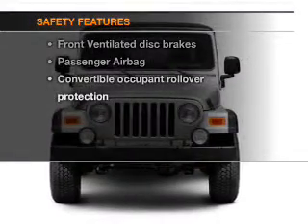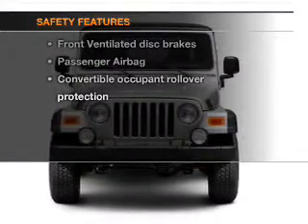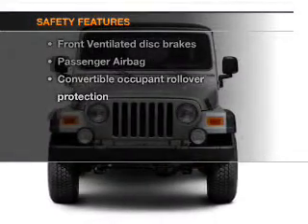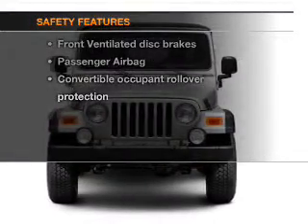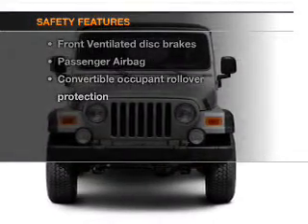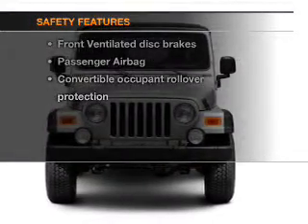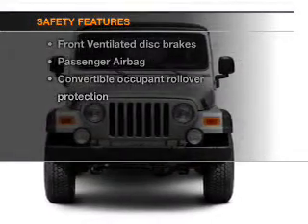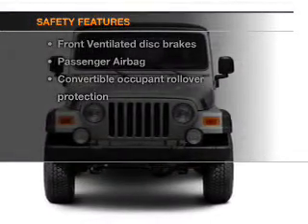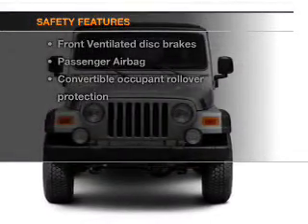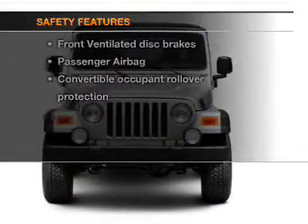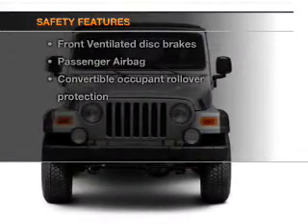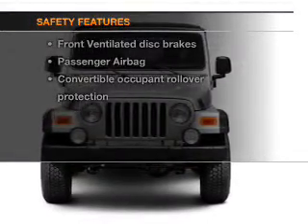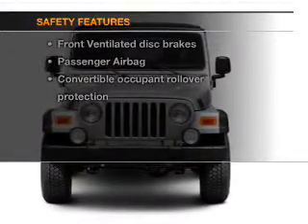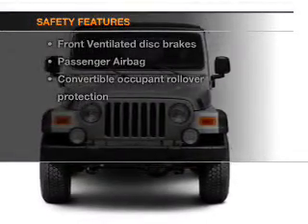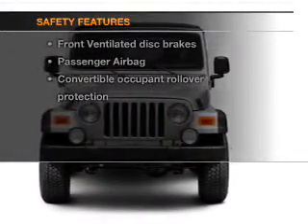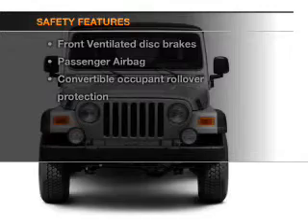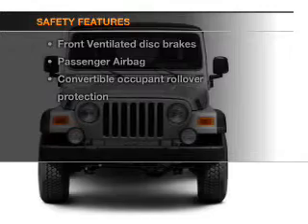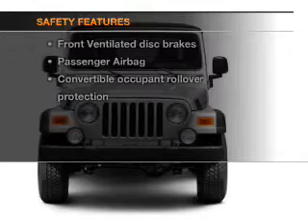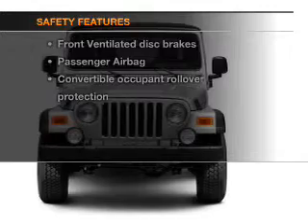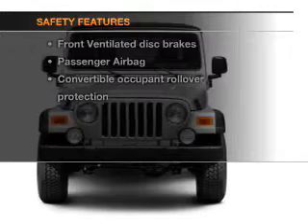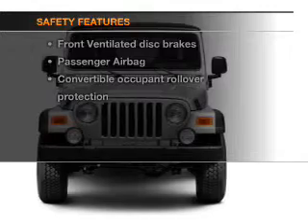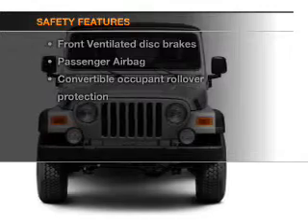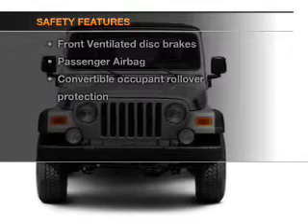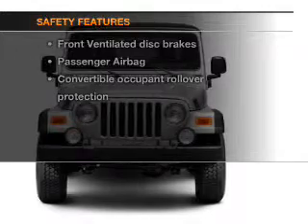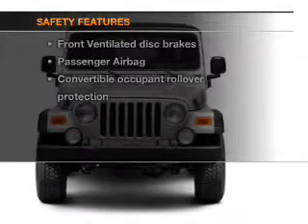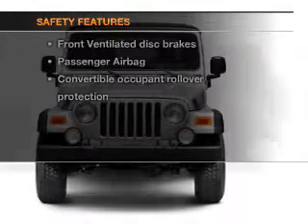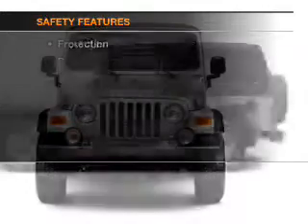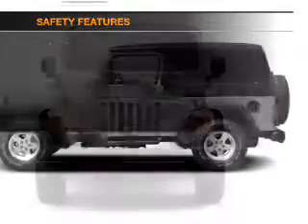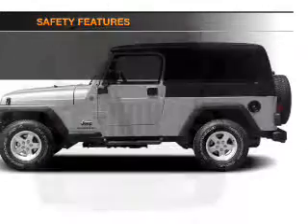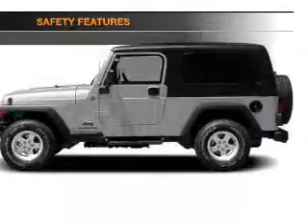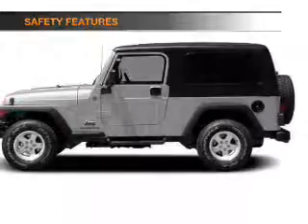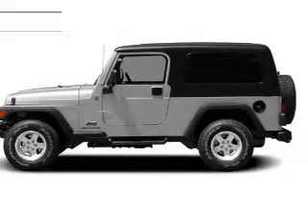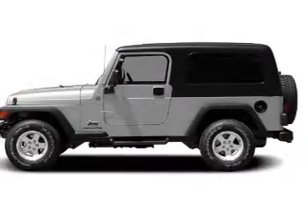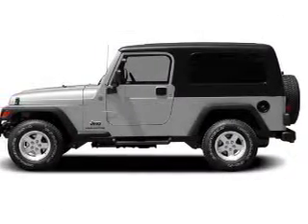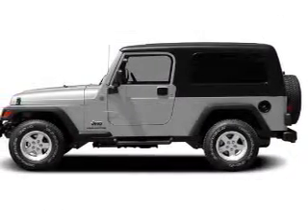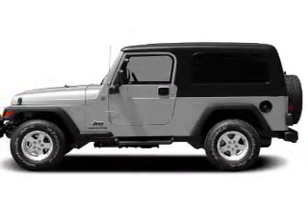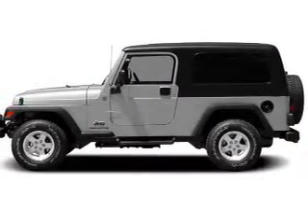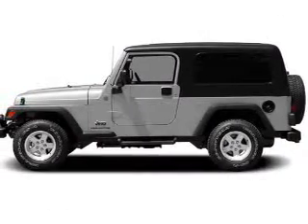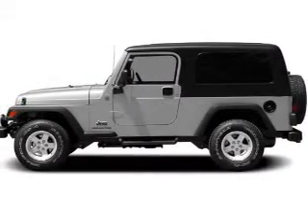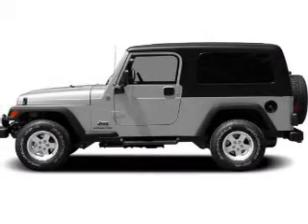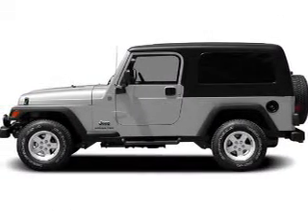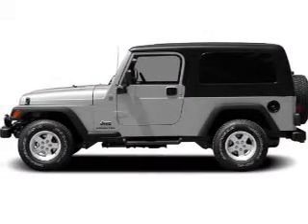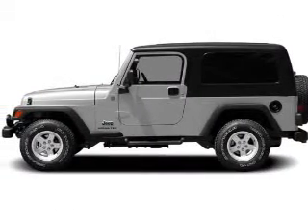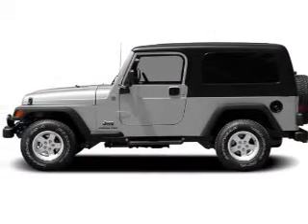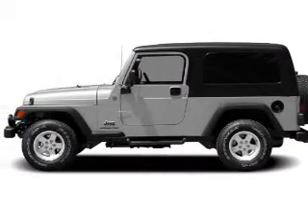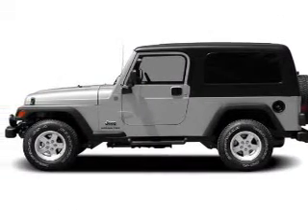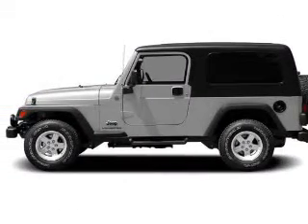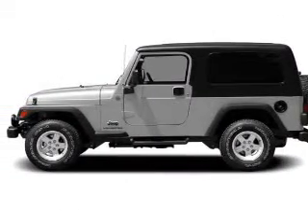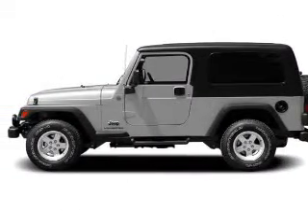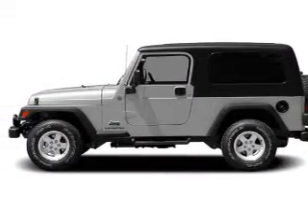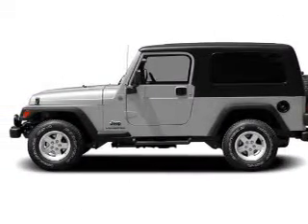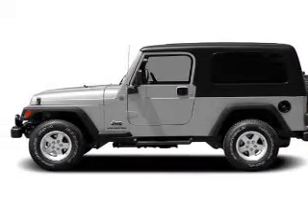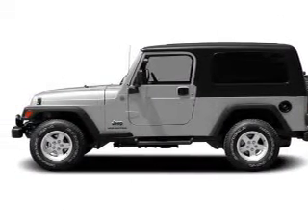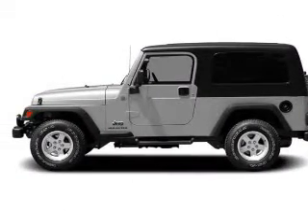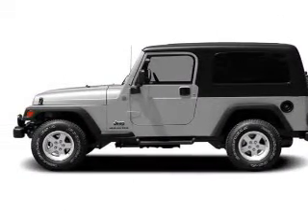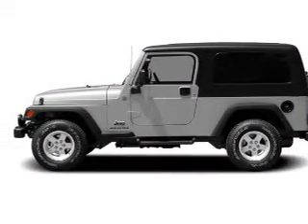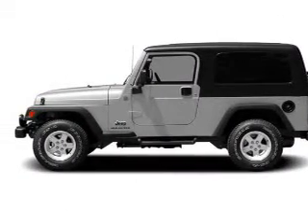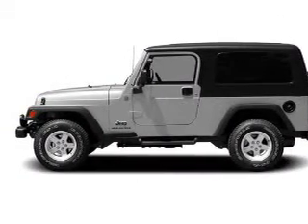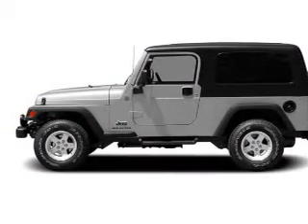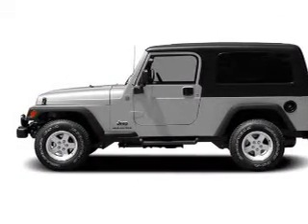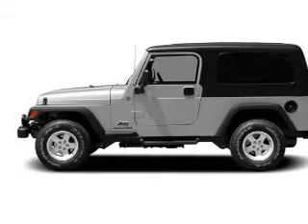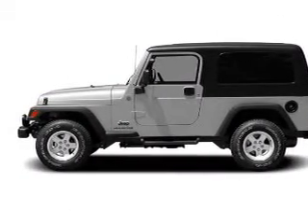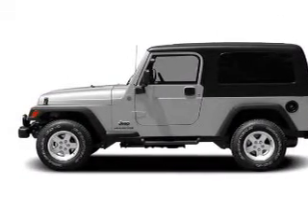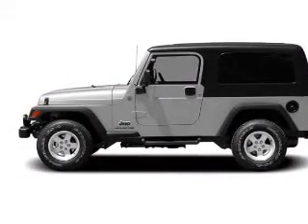If safety is a high priority, rest assured knowing that these top safety components are included: front ventilated disc brakes and a passenger airbag.